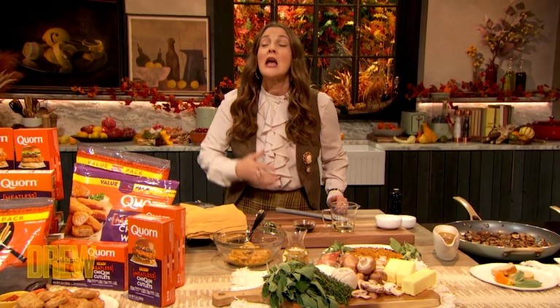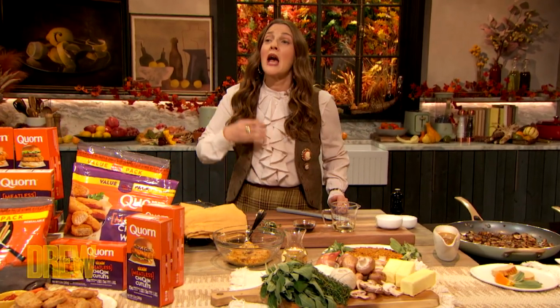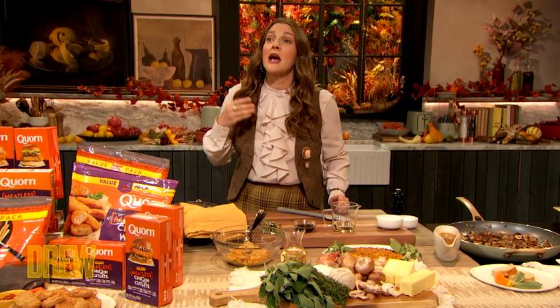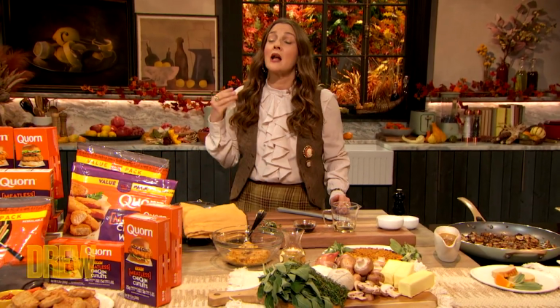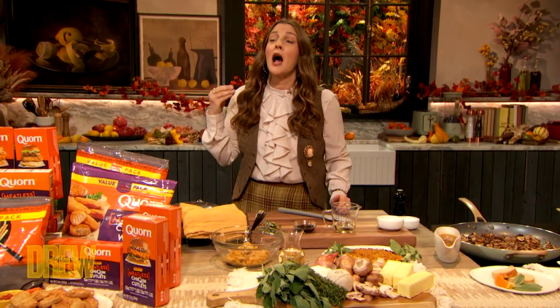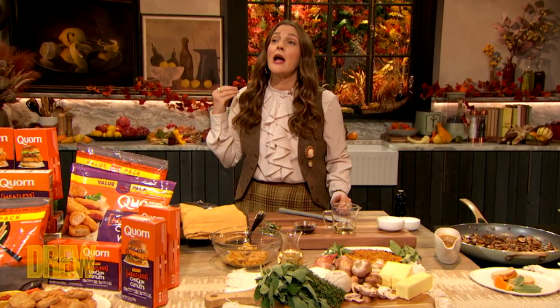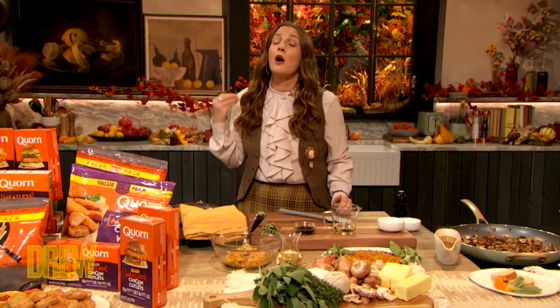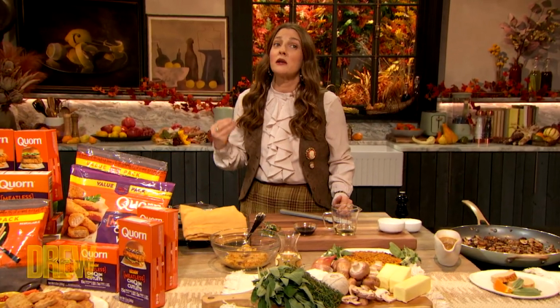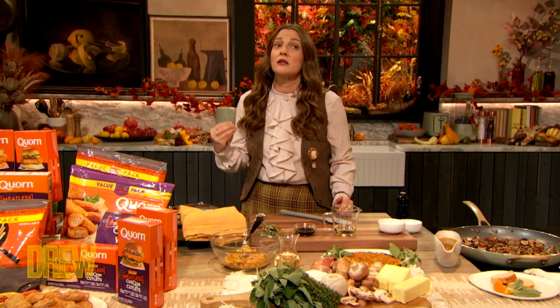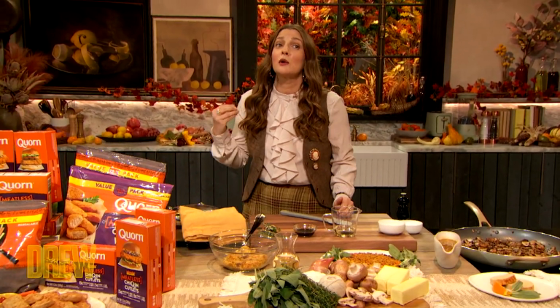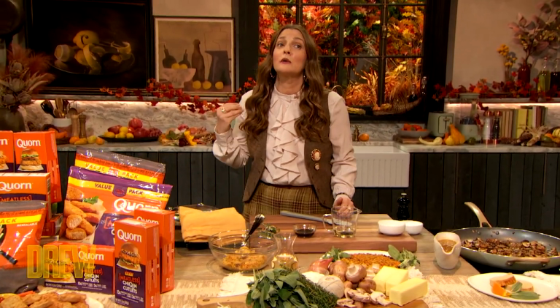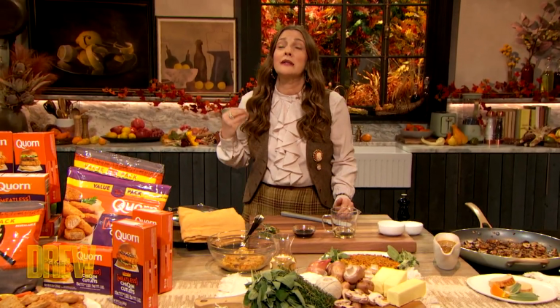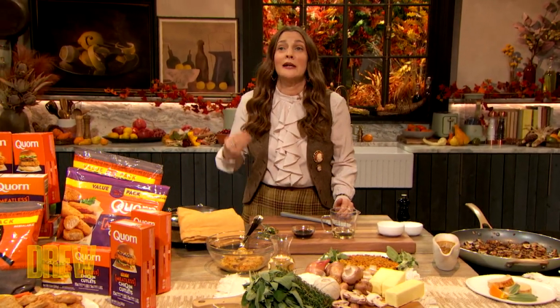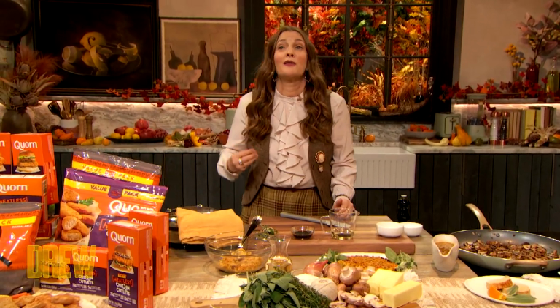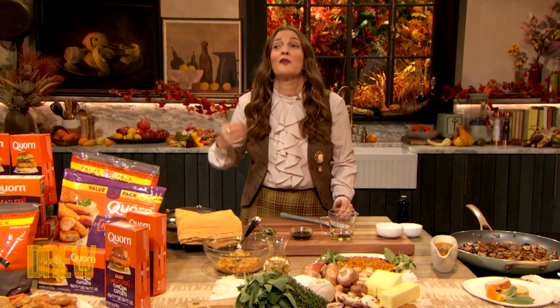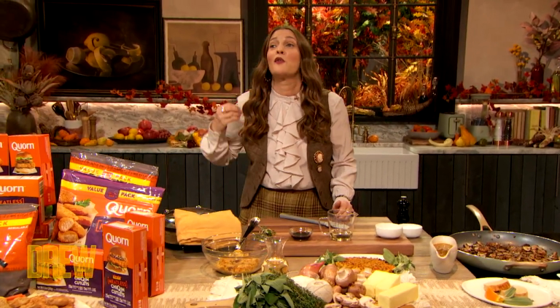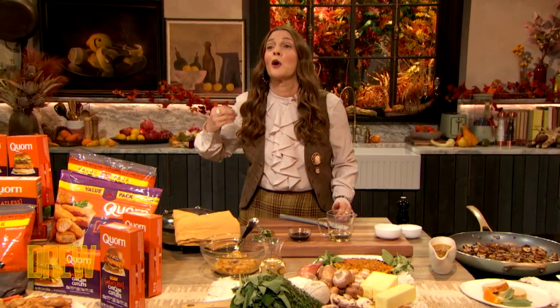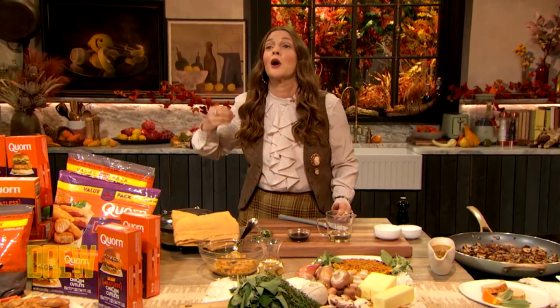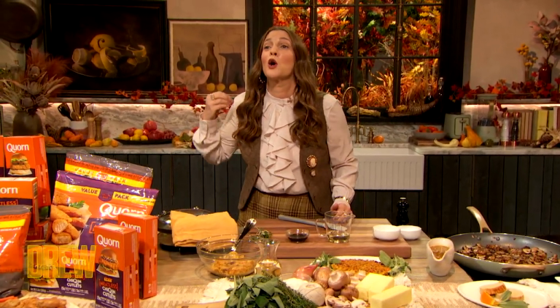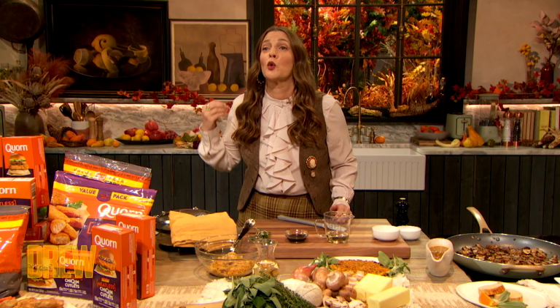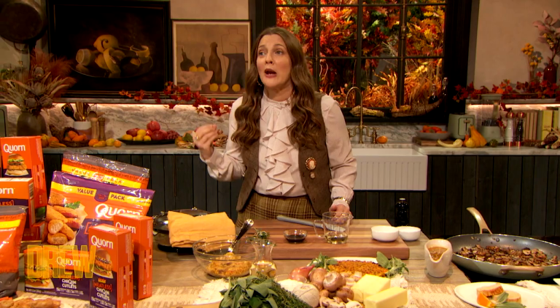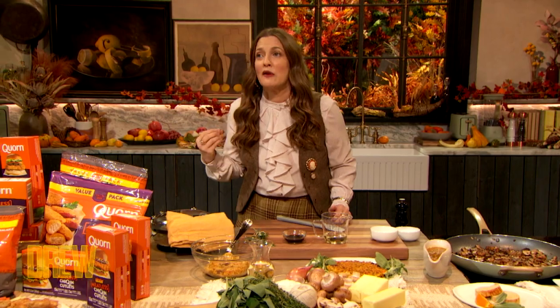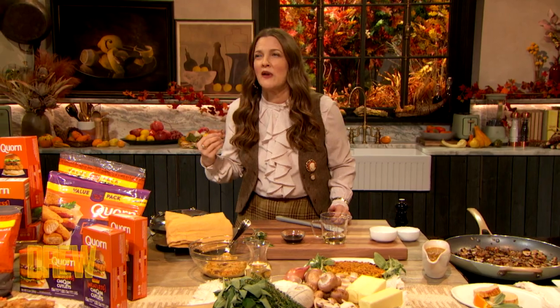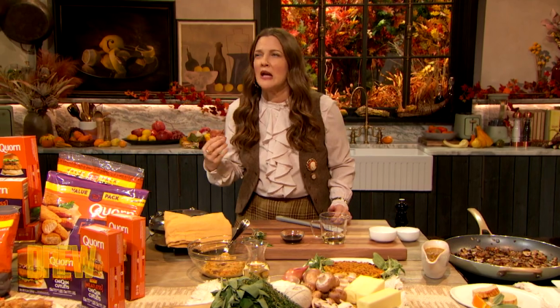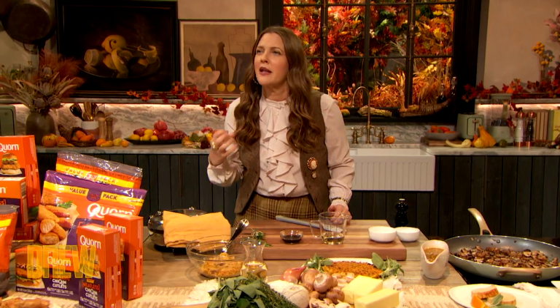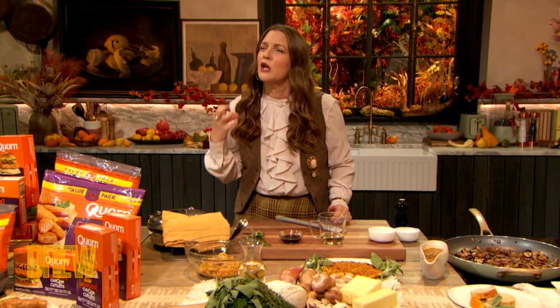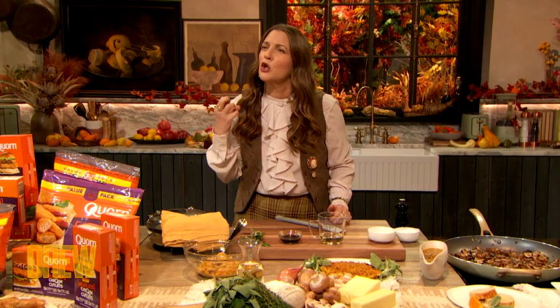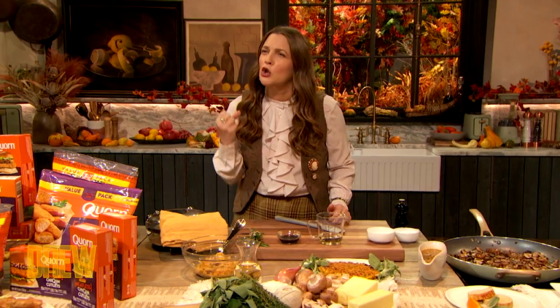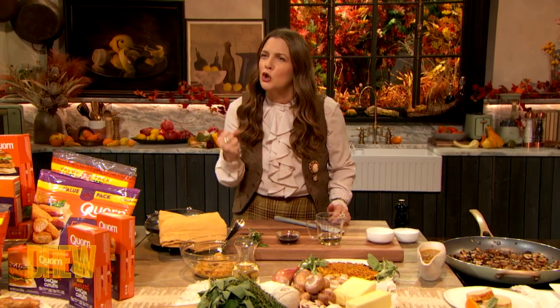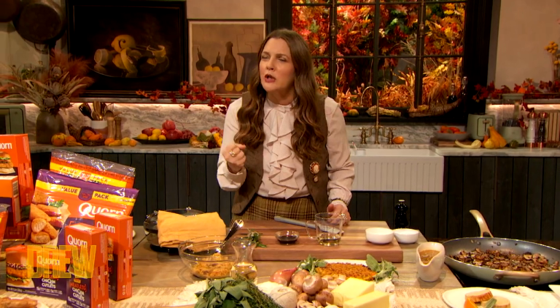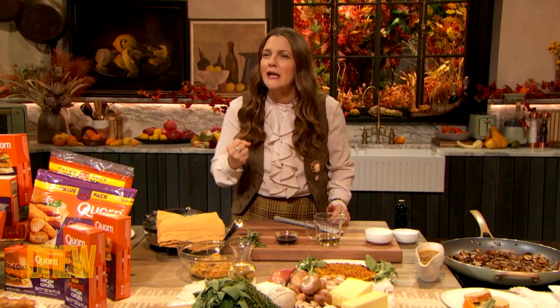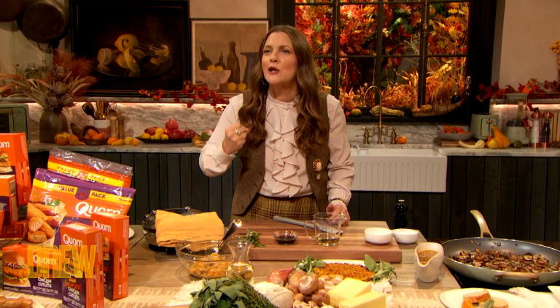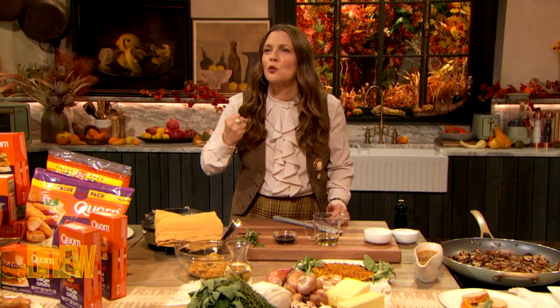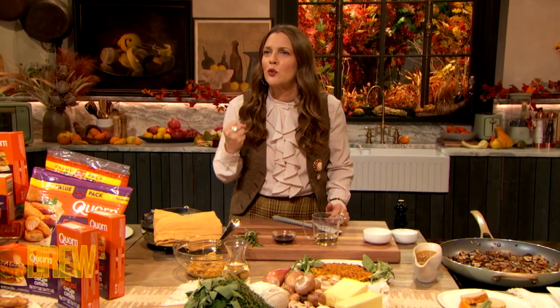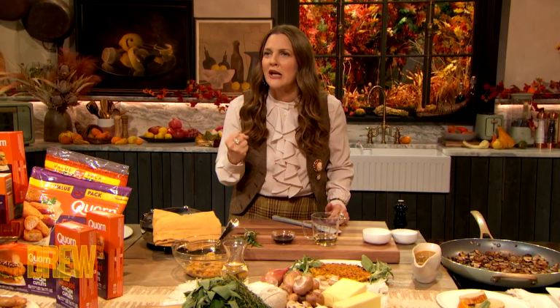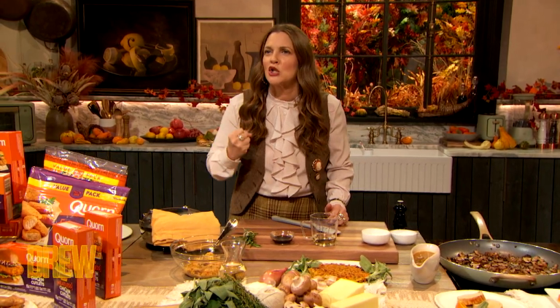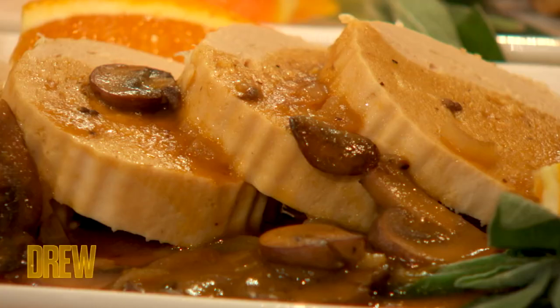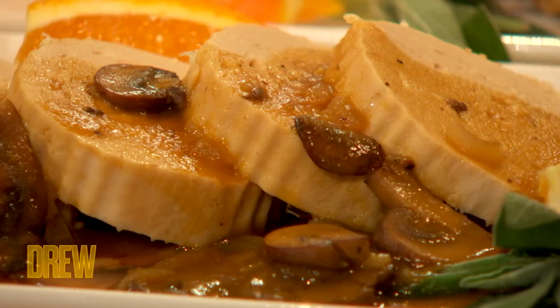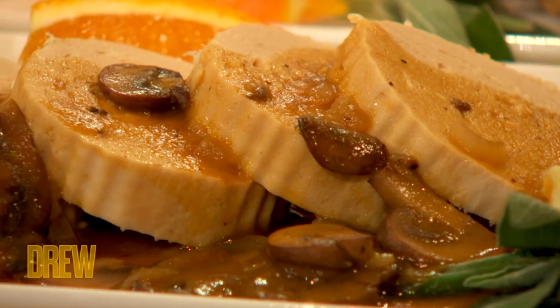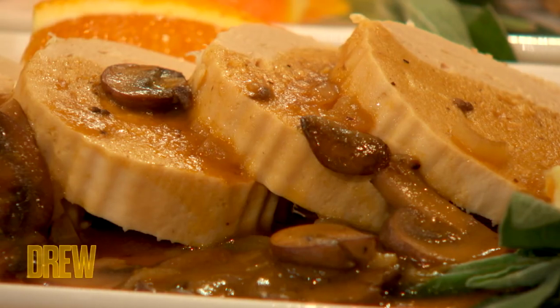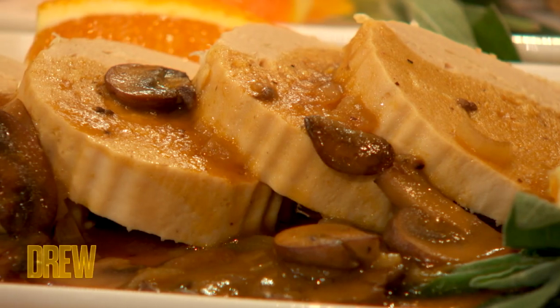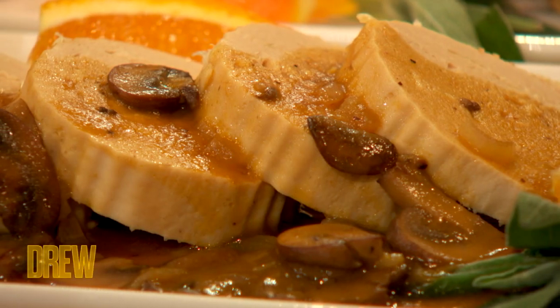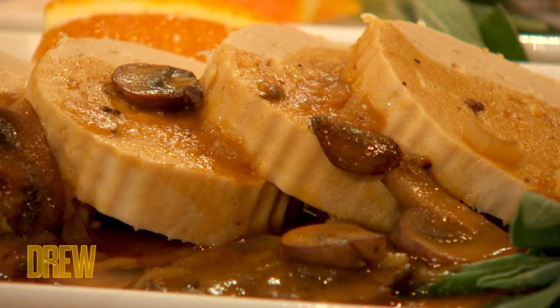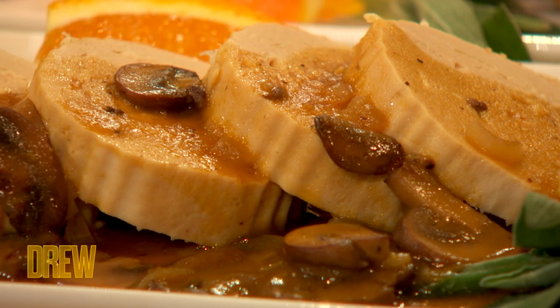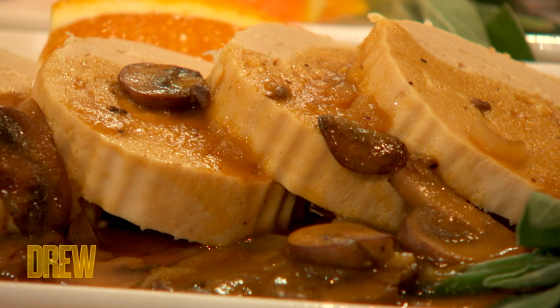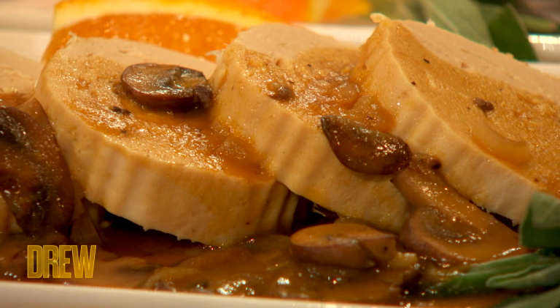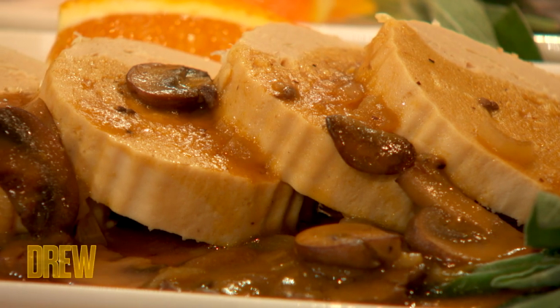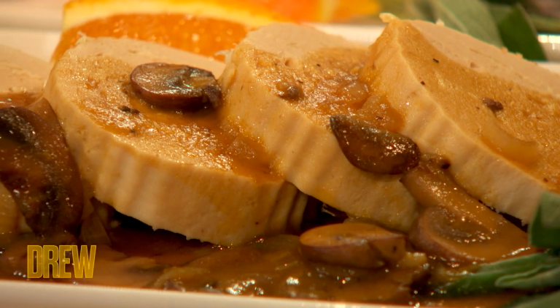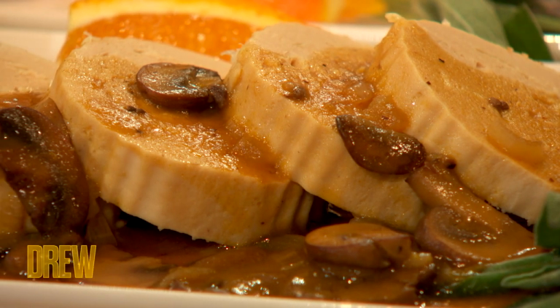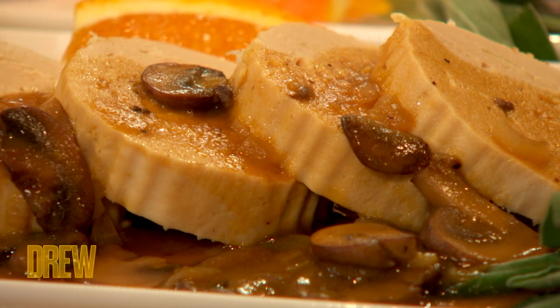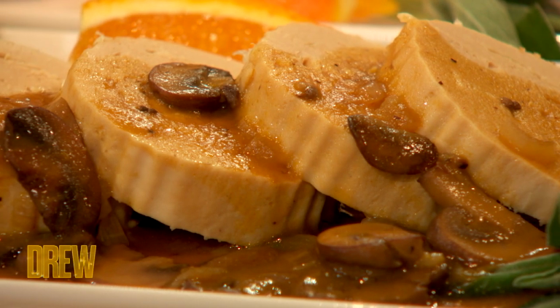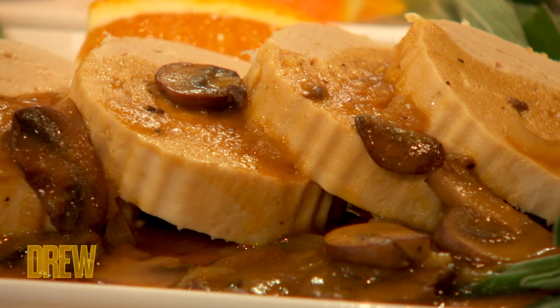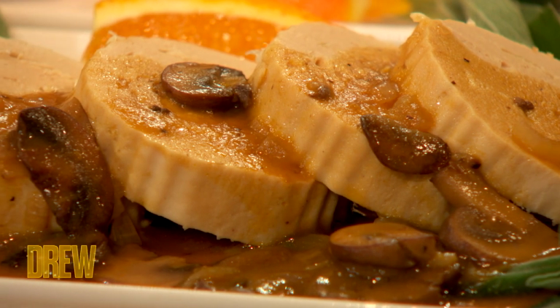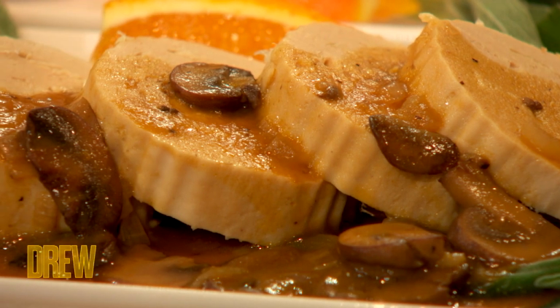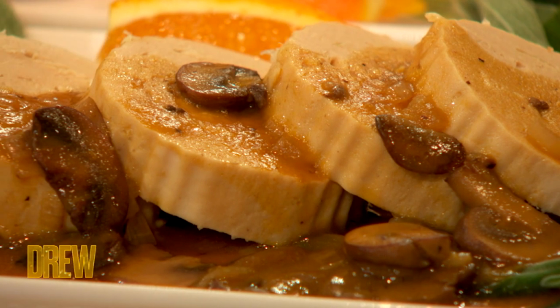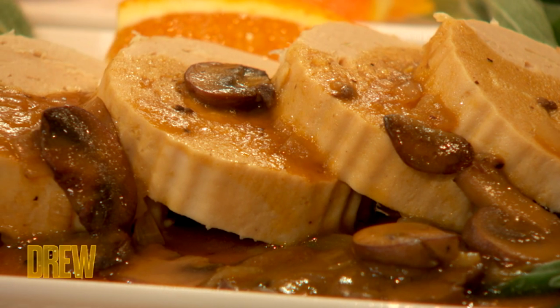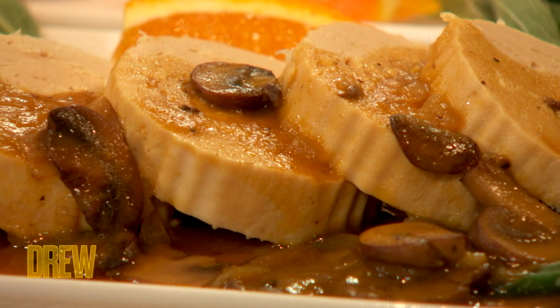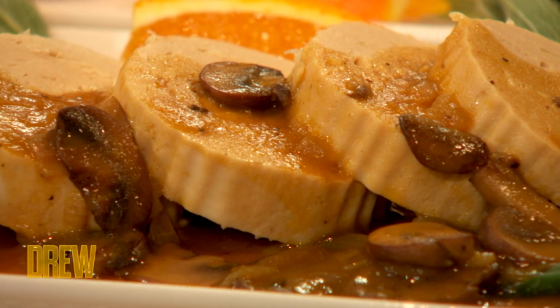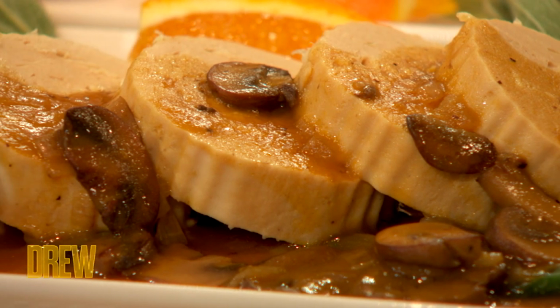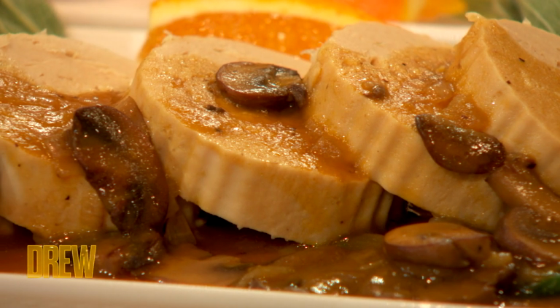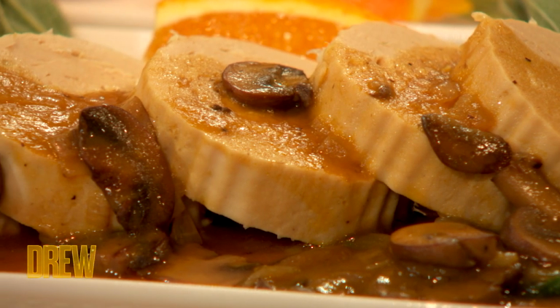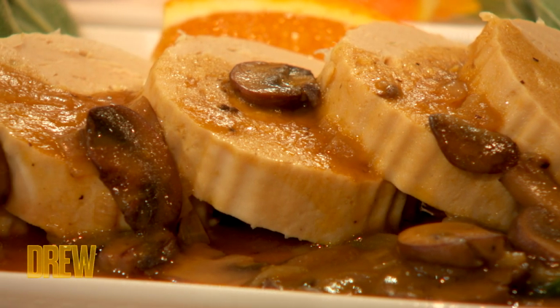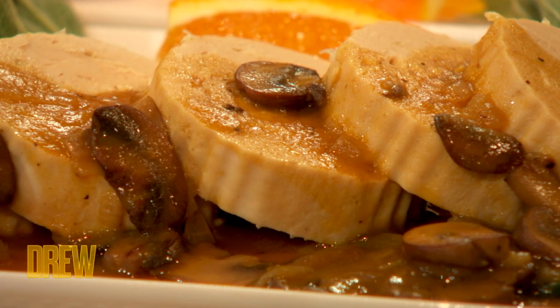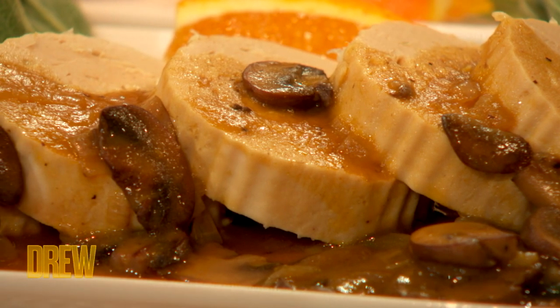I also live for gravy — like a good, rich, hearty, deep brown, roux-driven gravy.